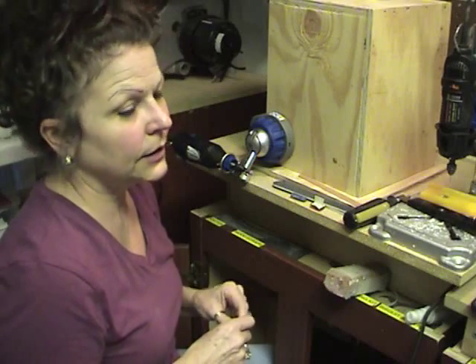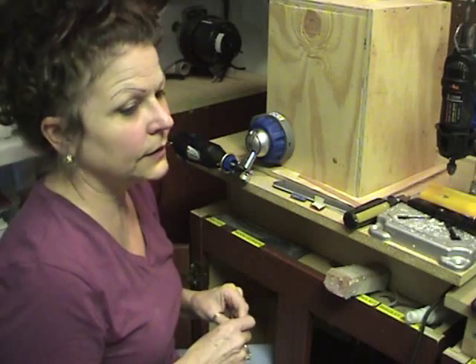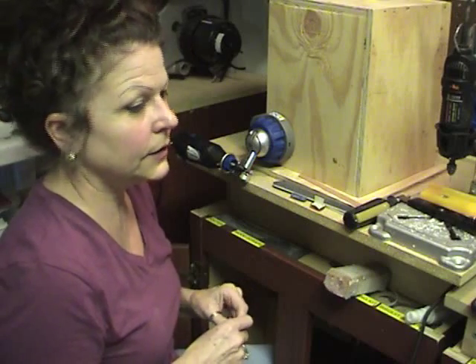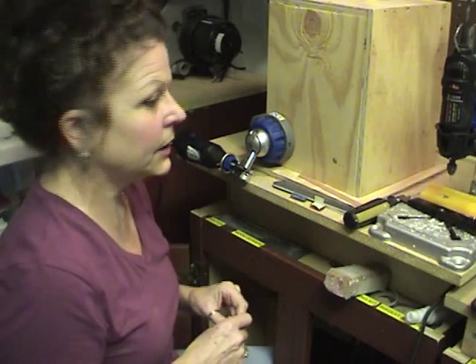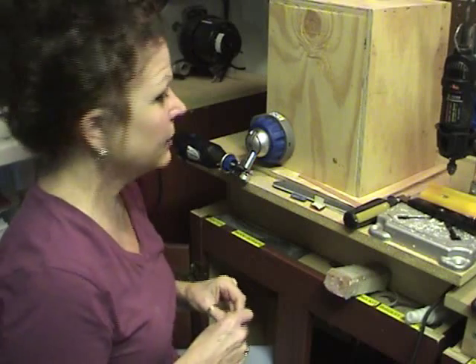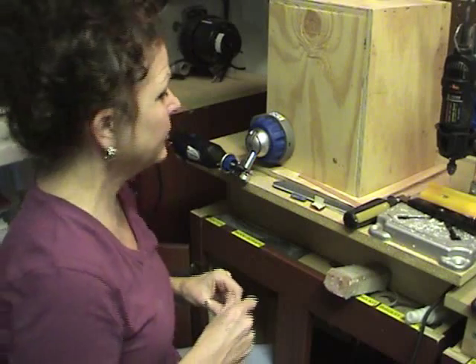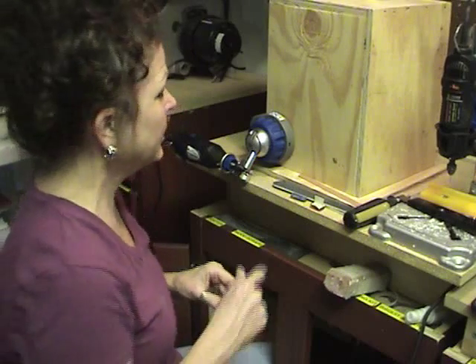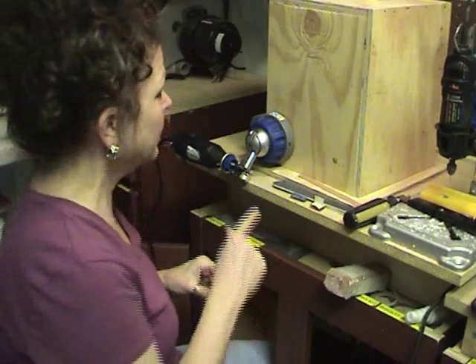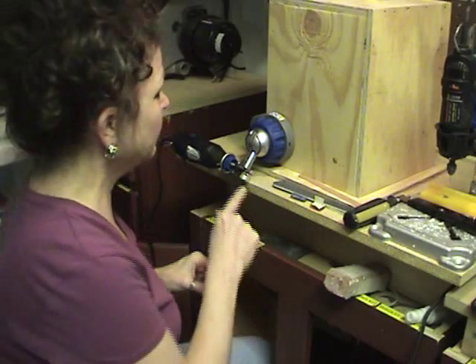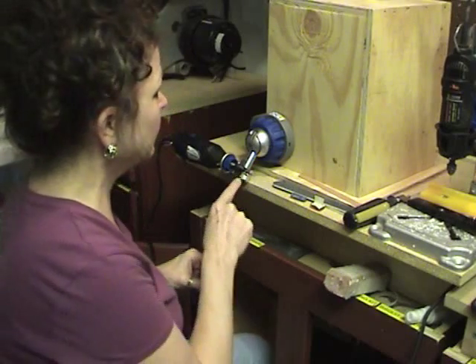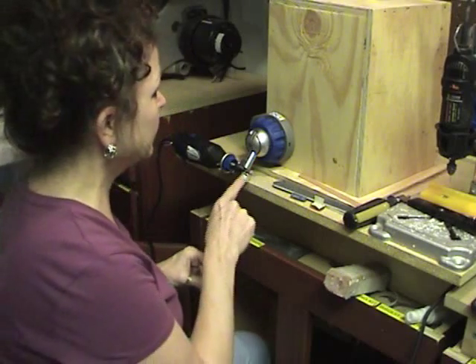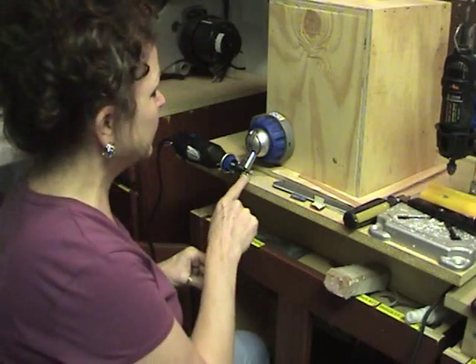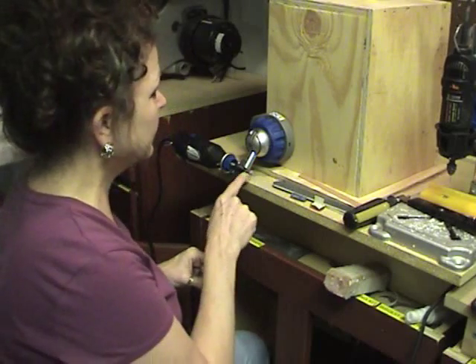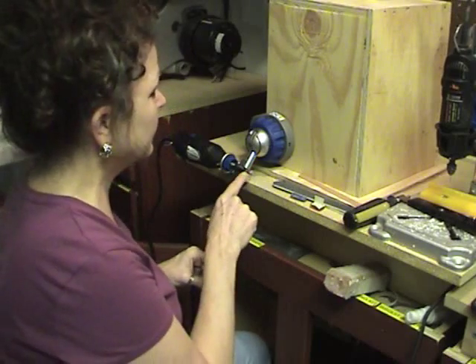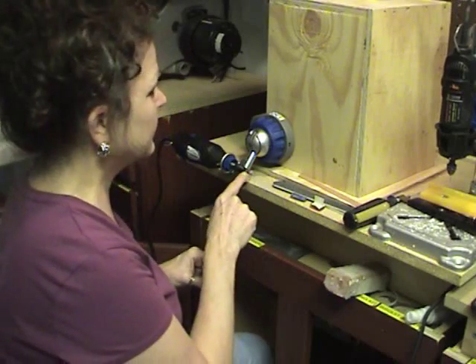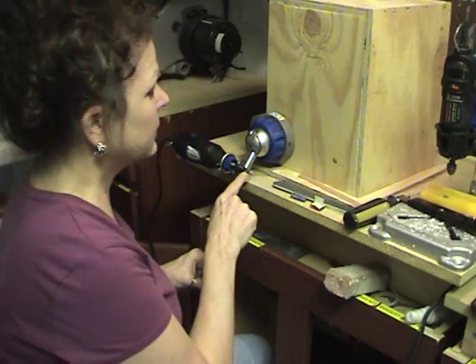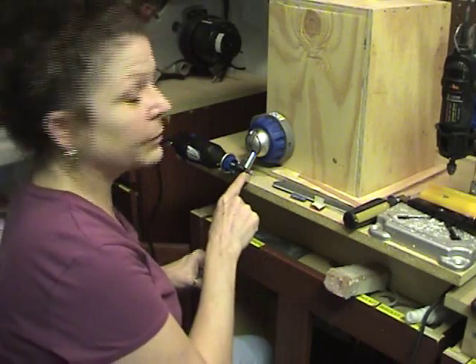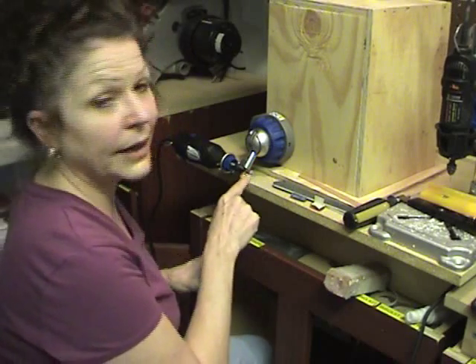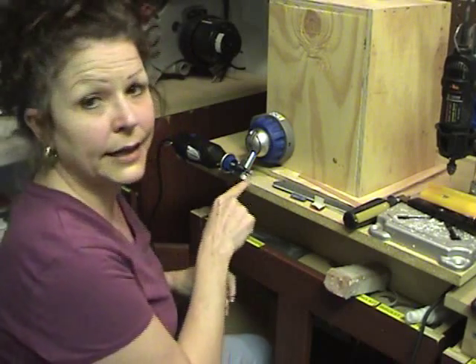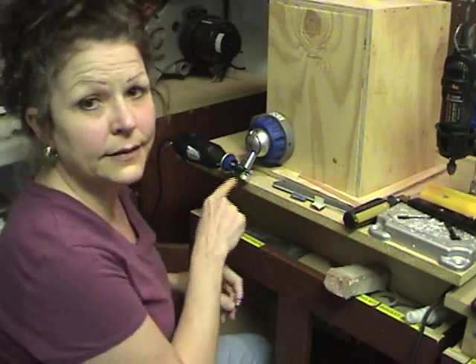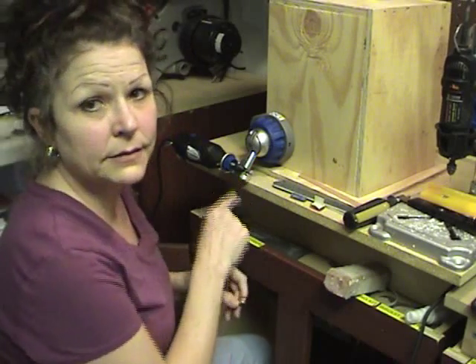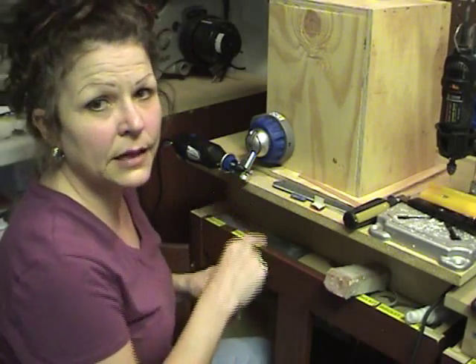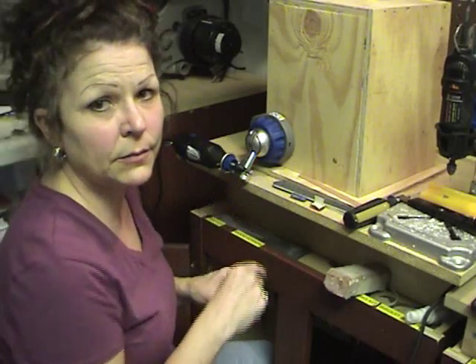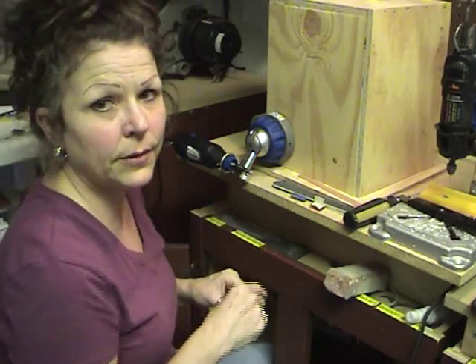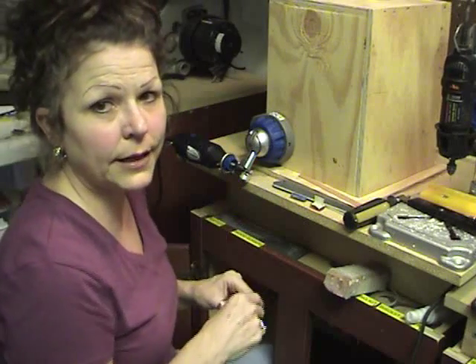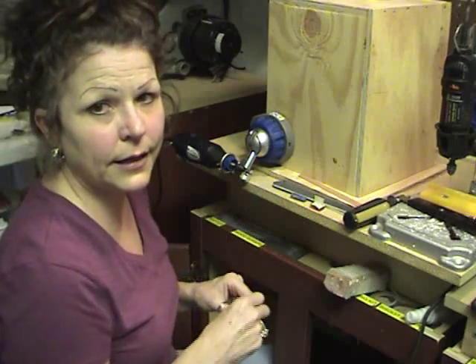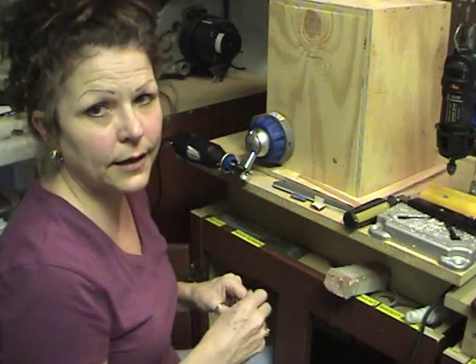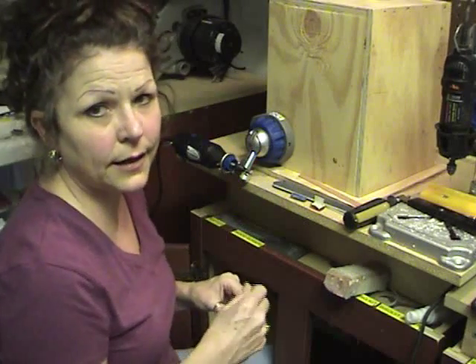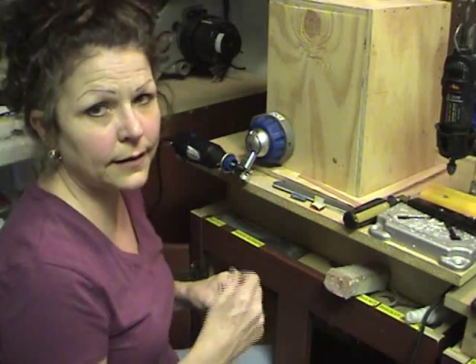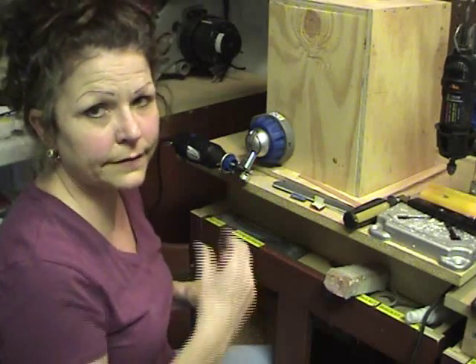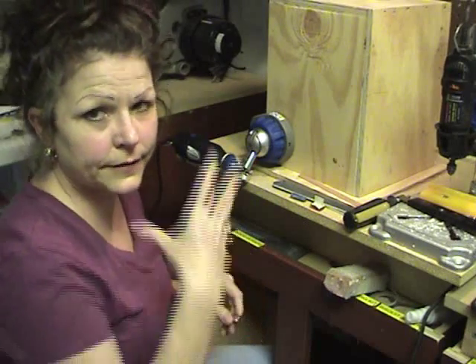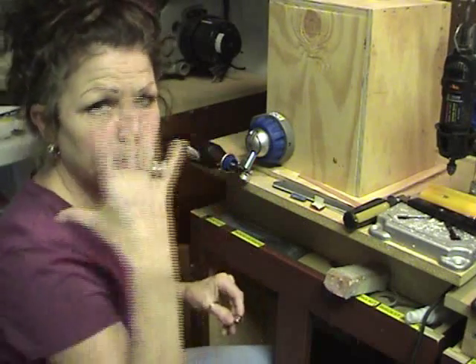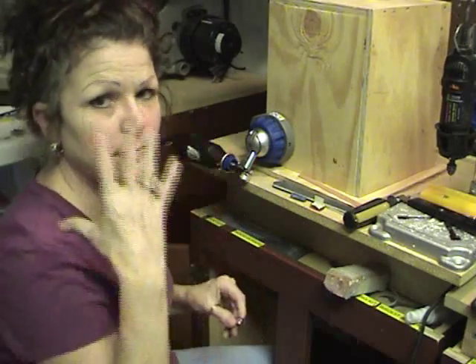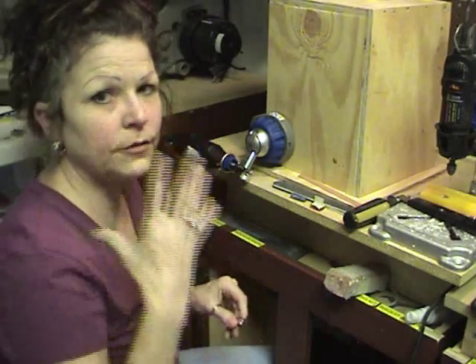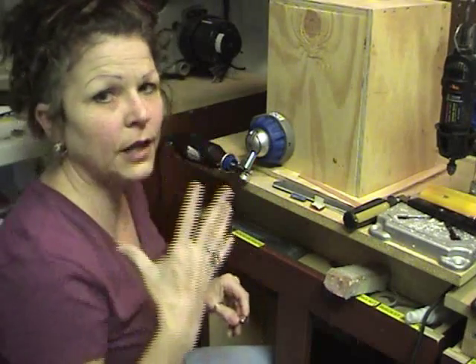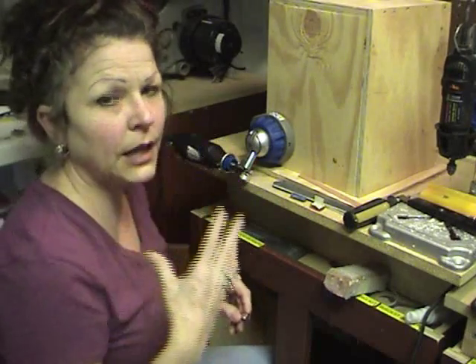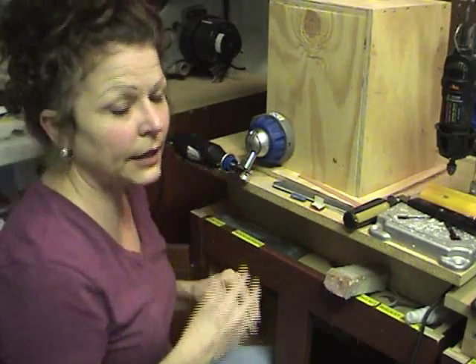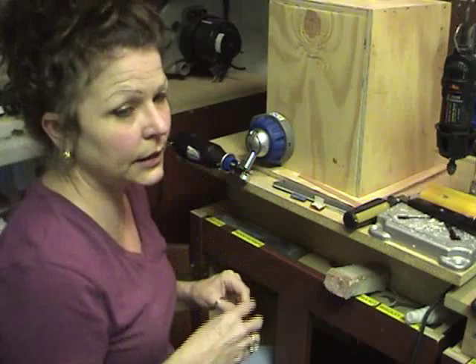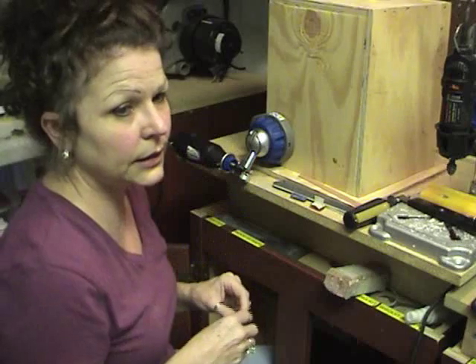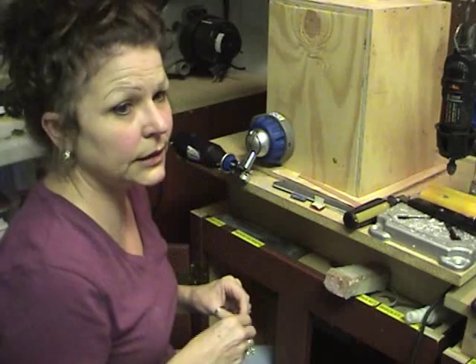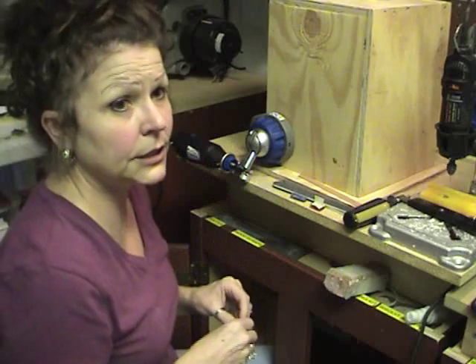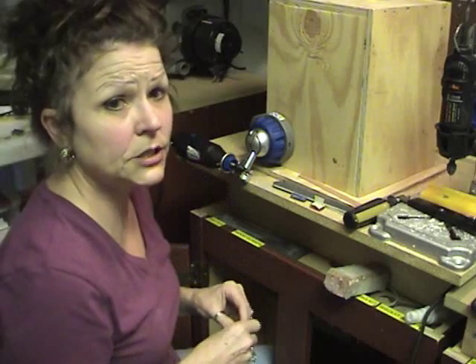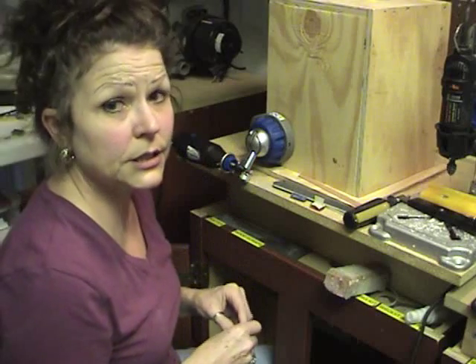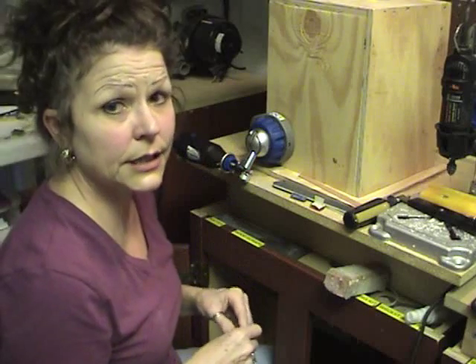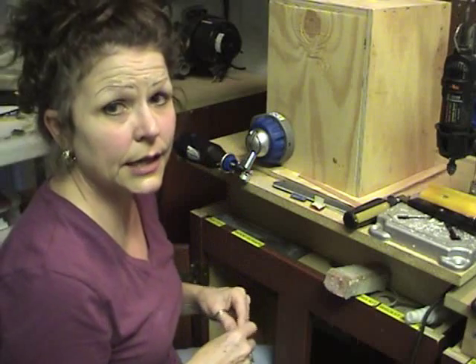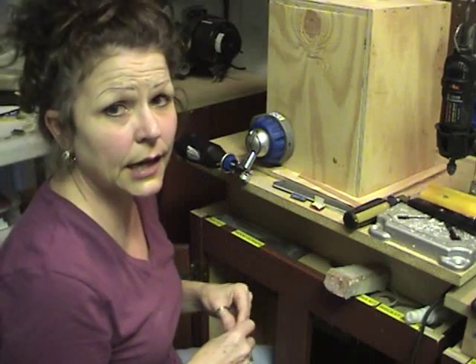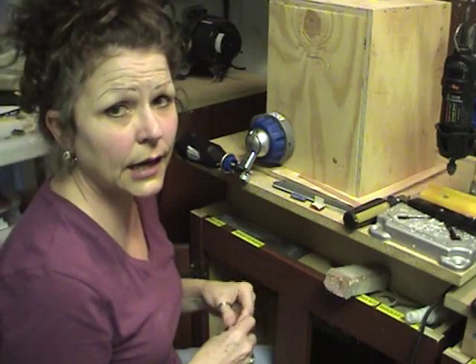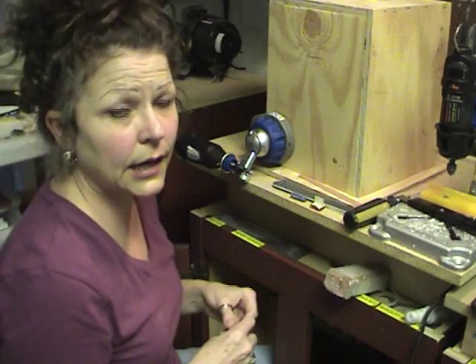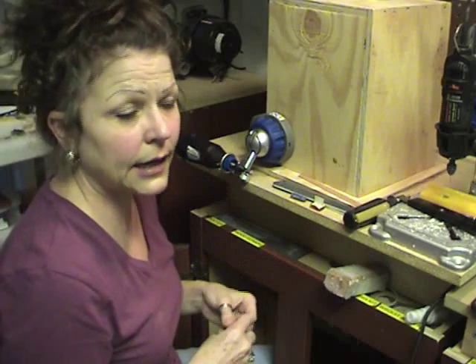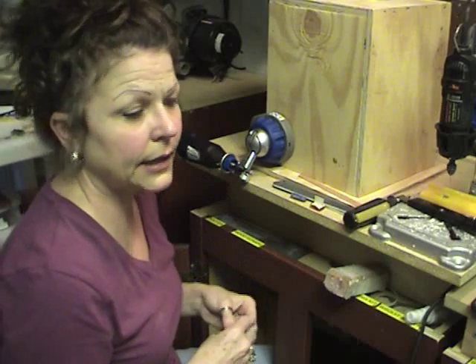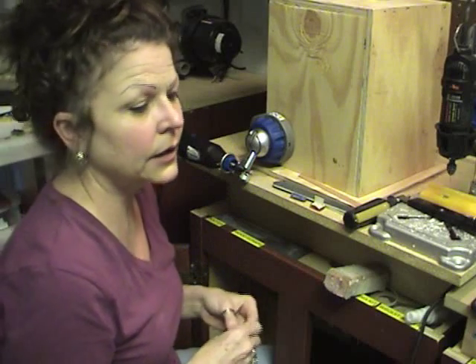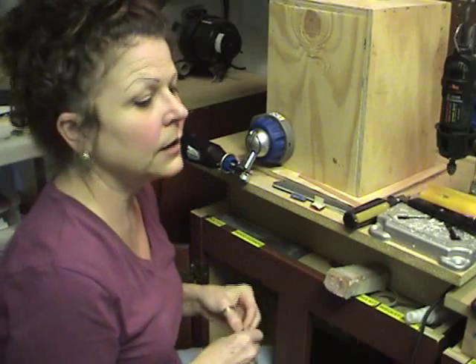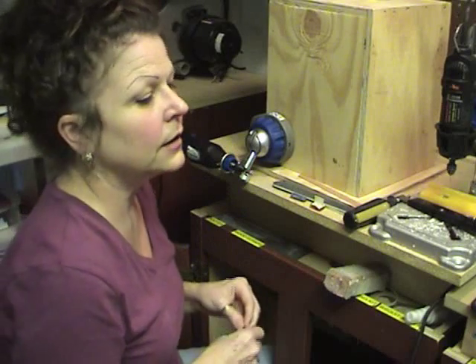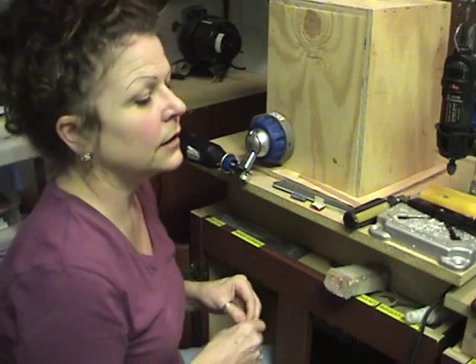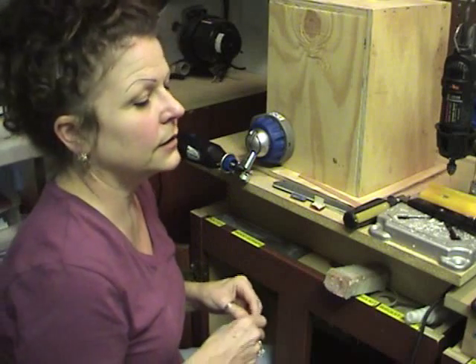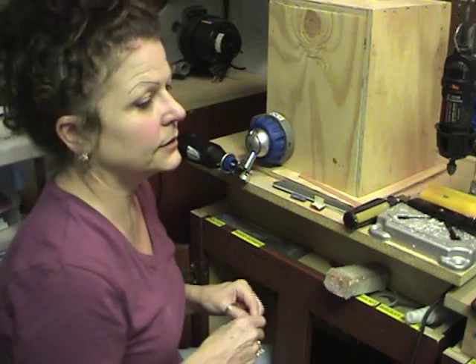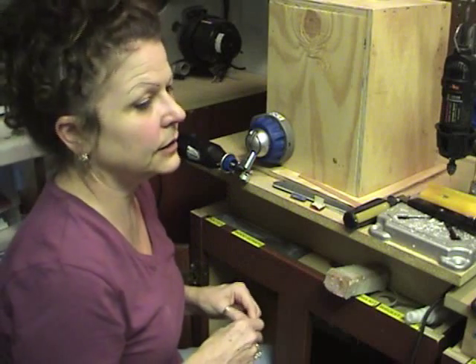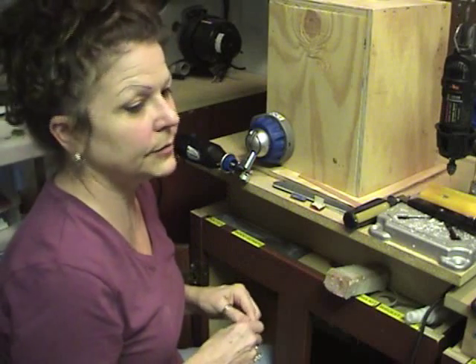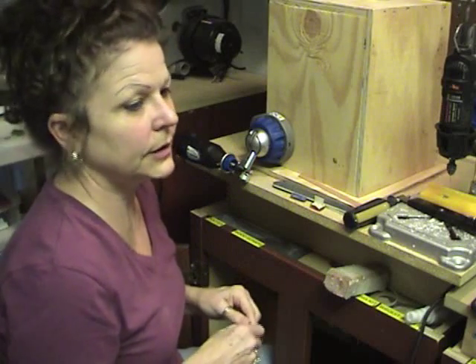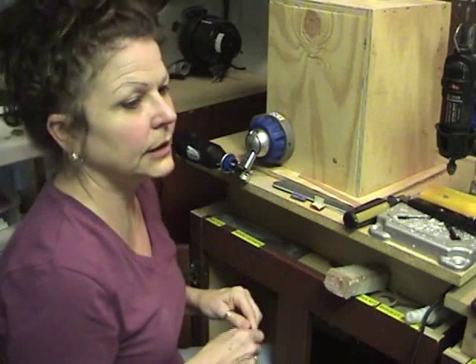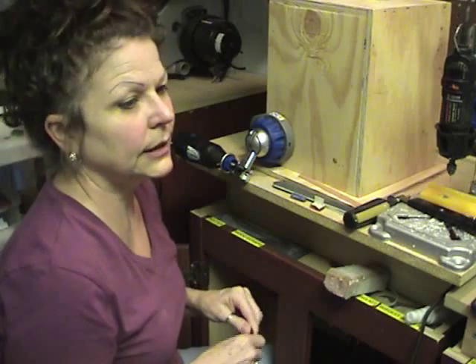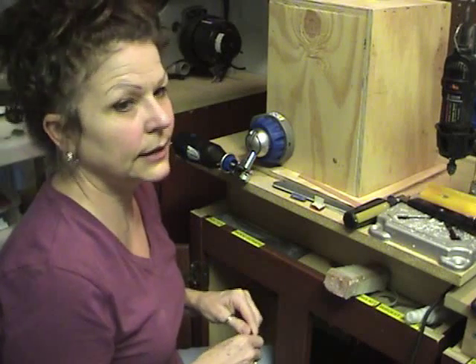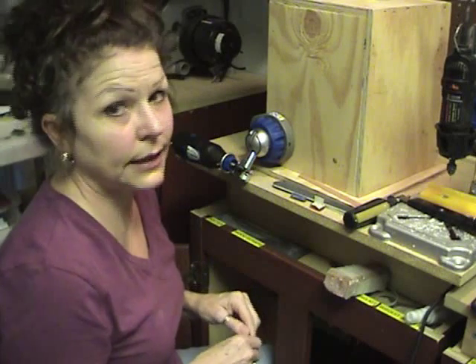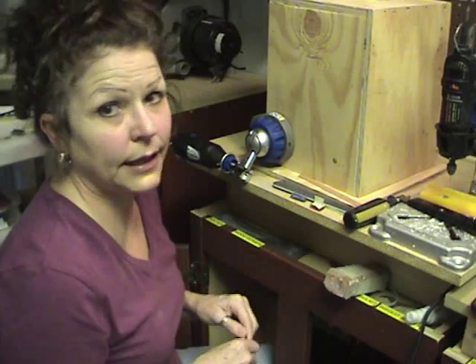Because you never know when one of these little bands might break off and go flying and hit you in the eye or something like that. So just protect yourself.